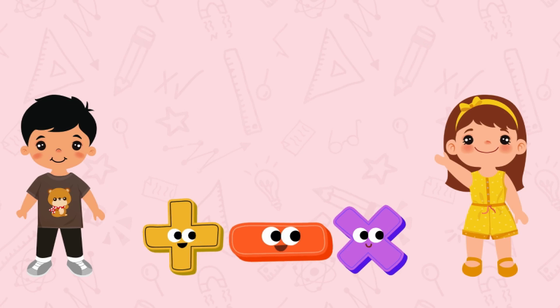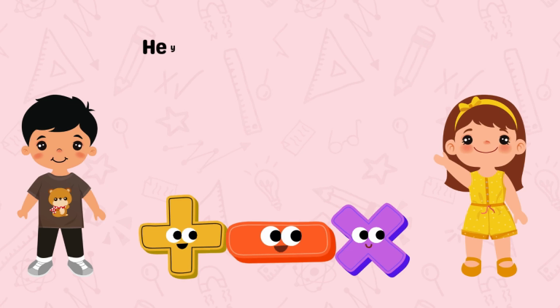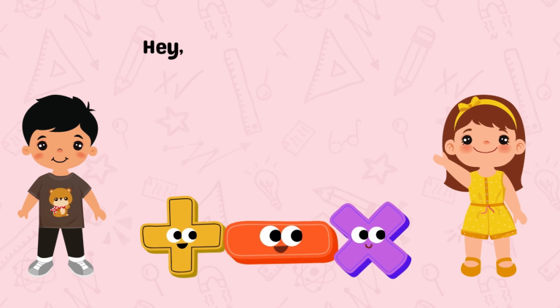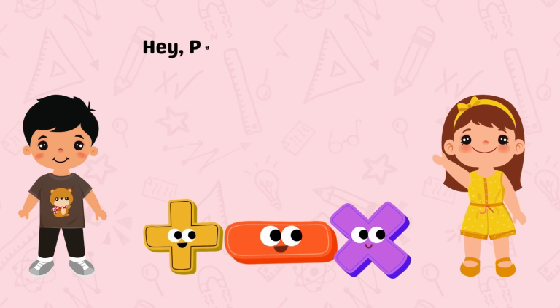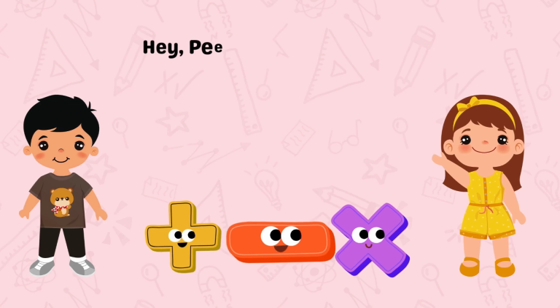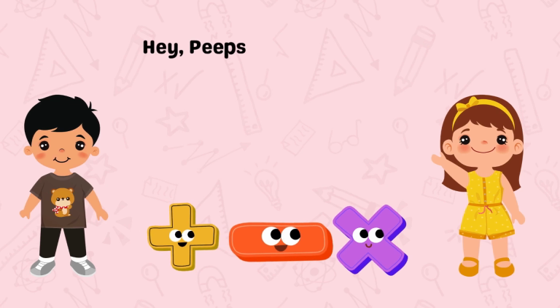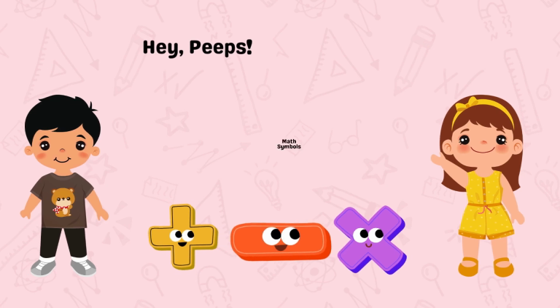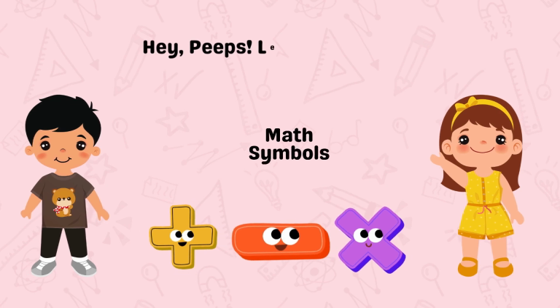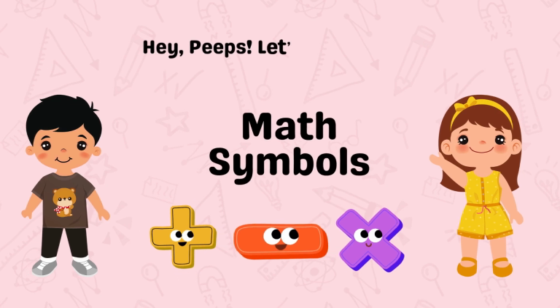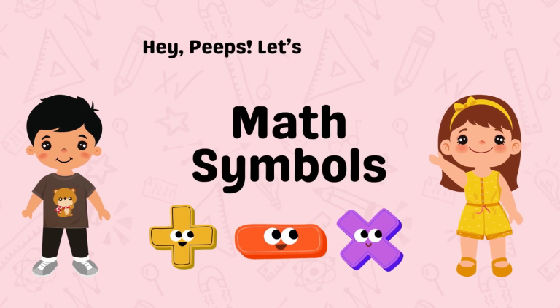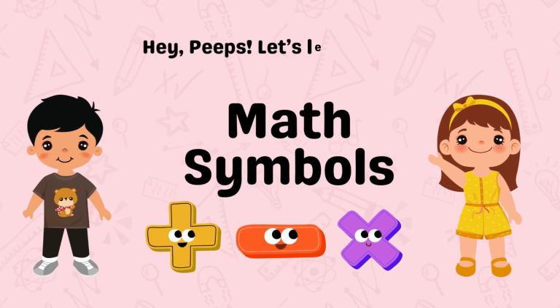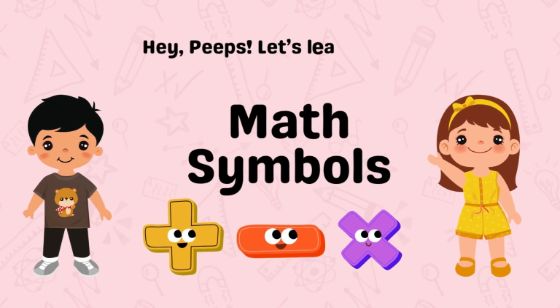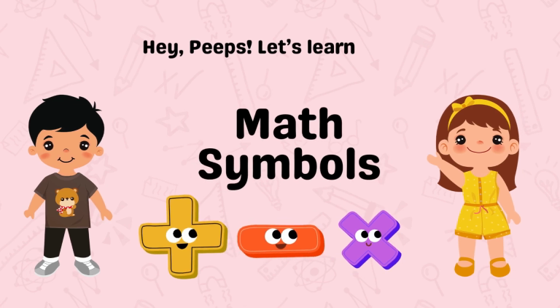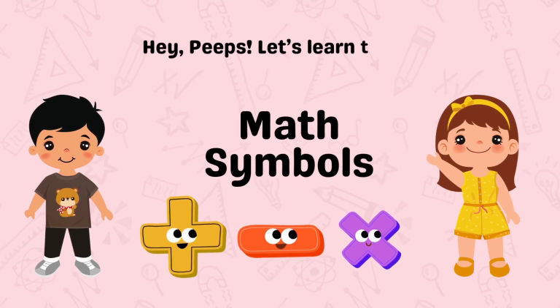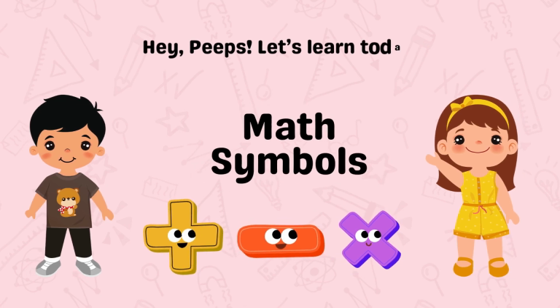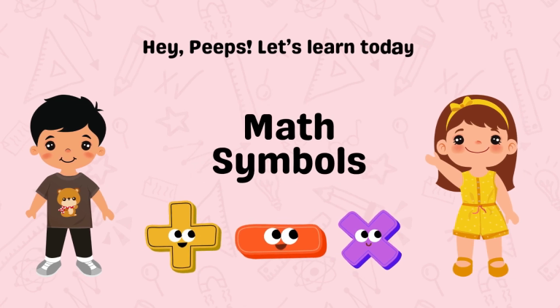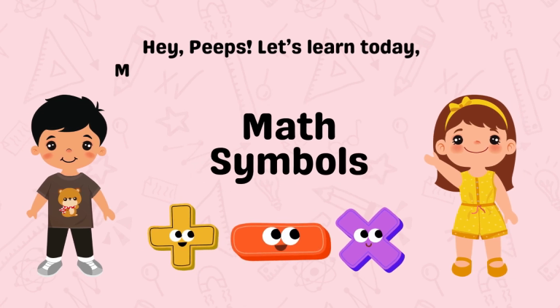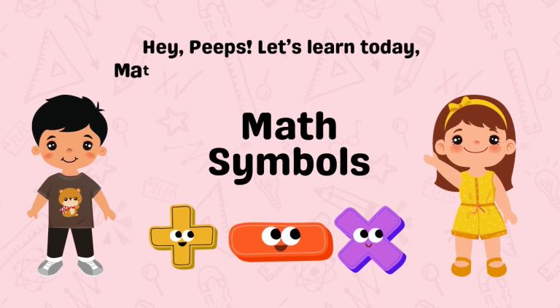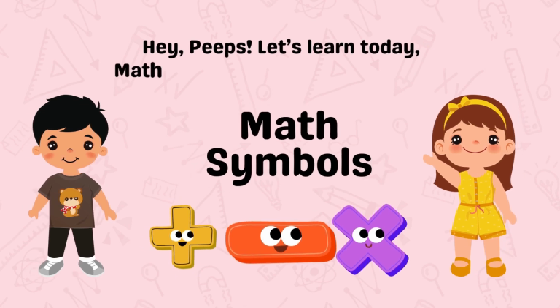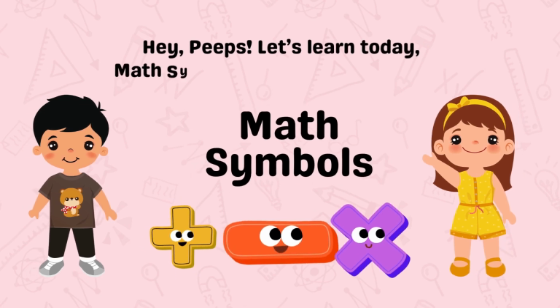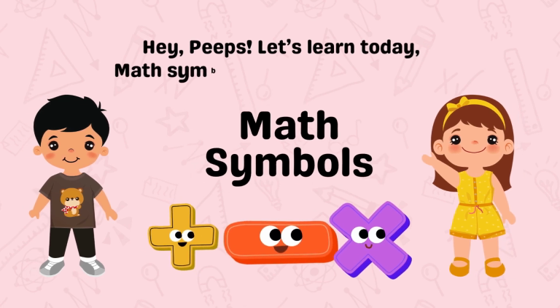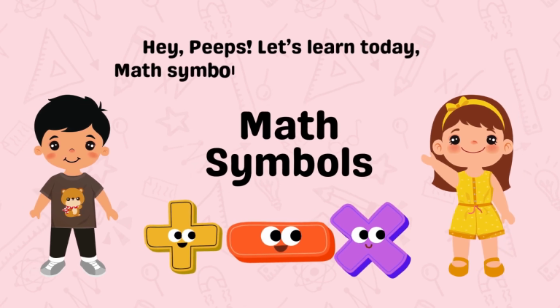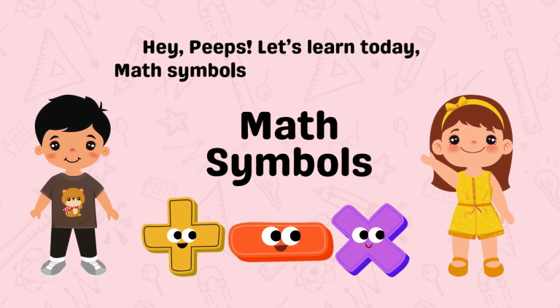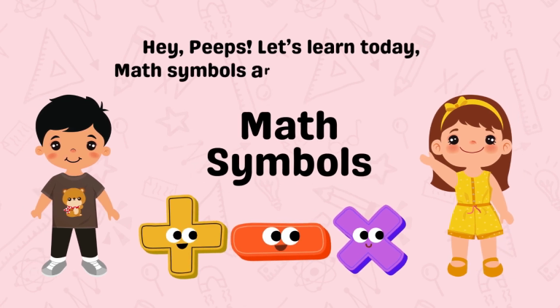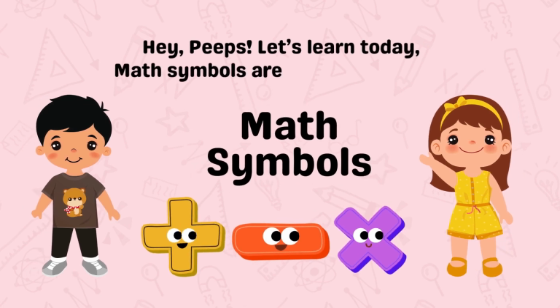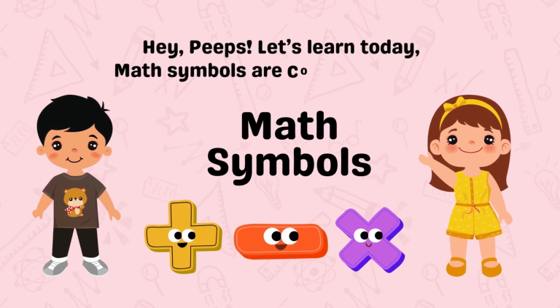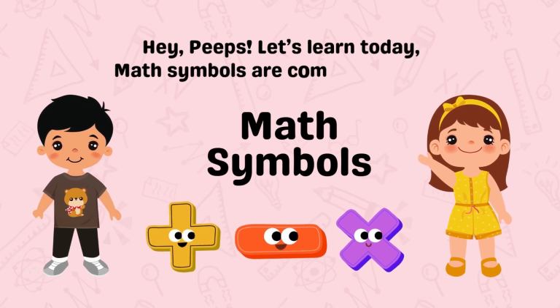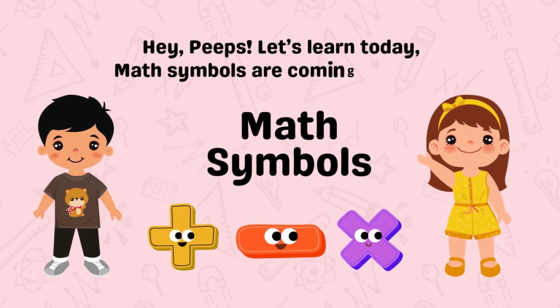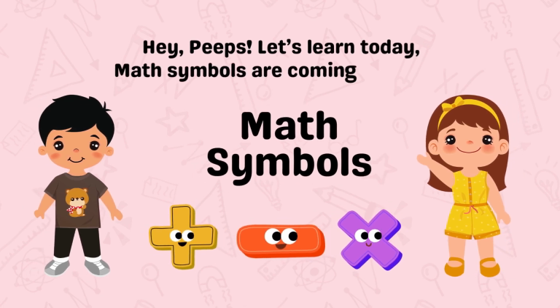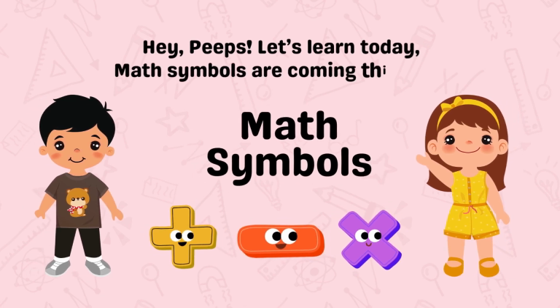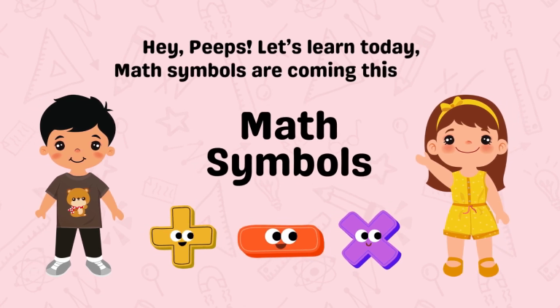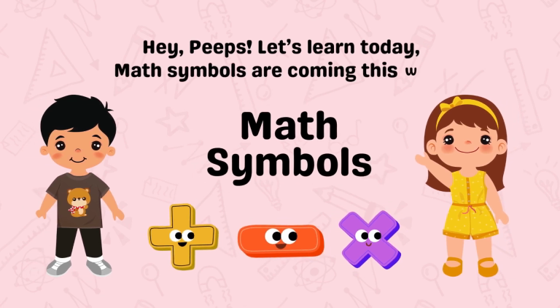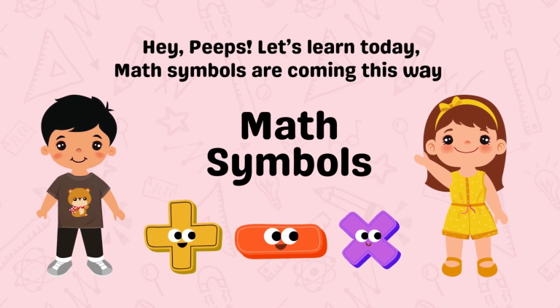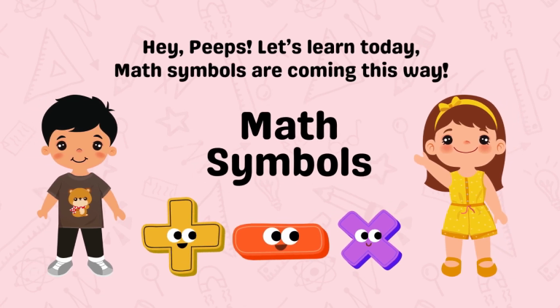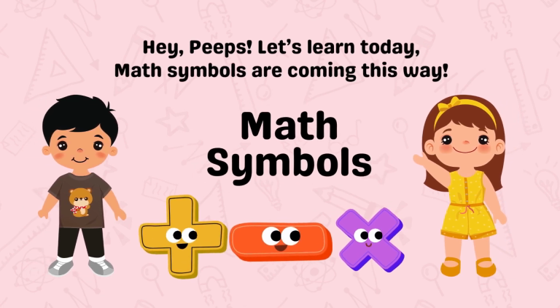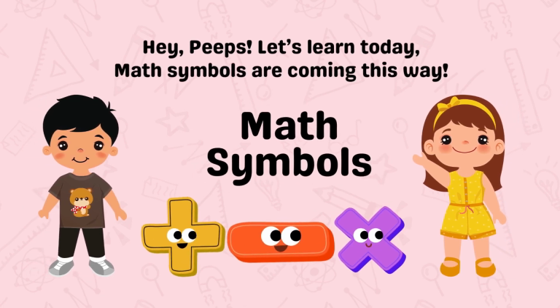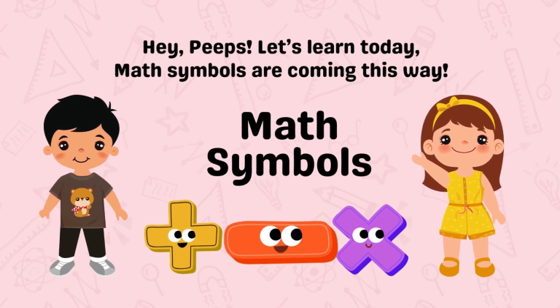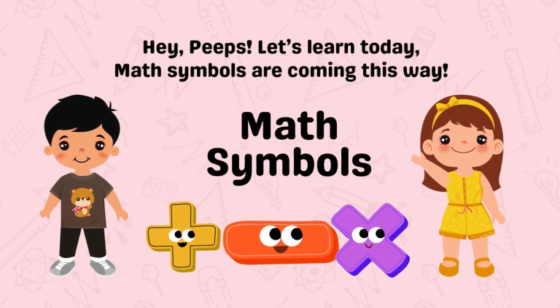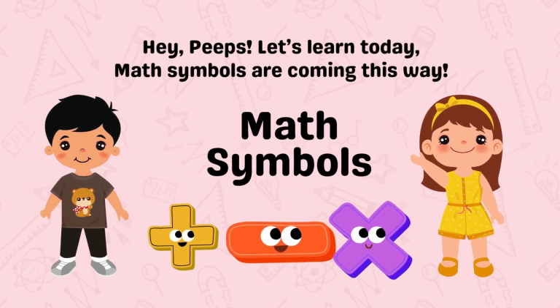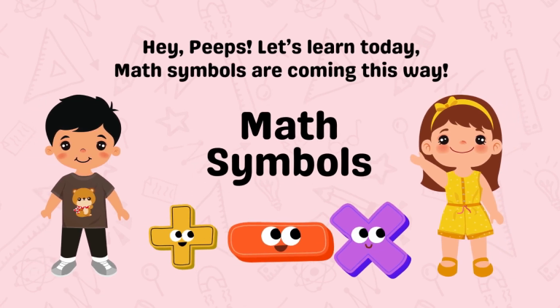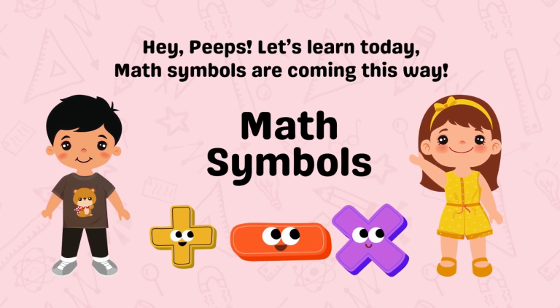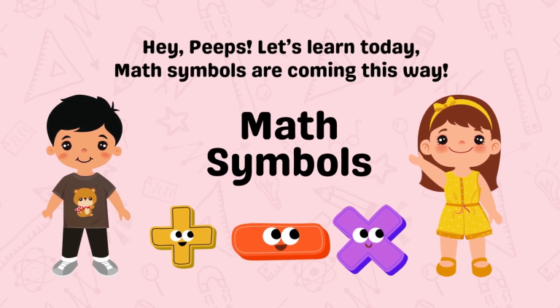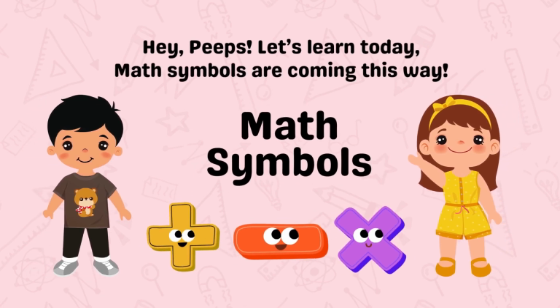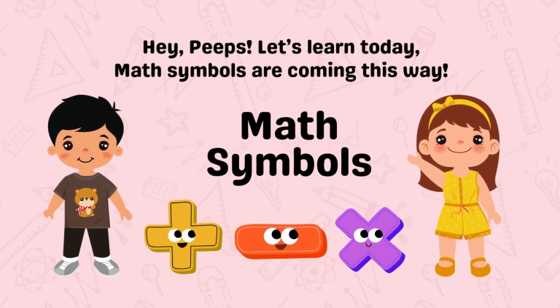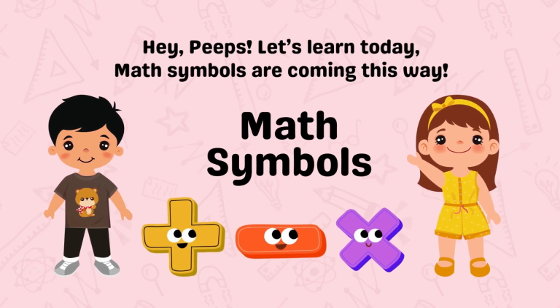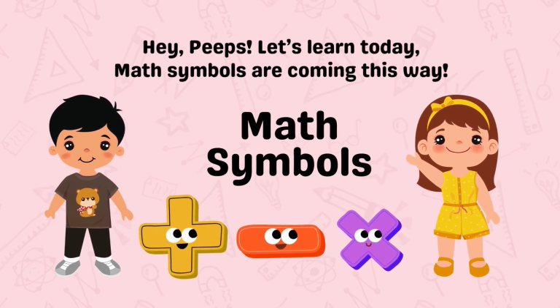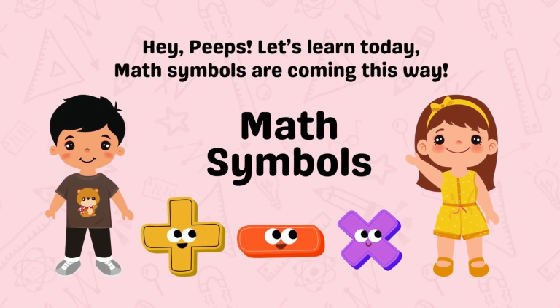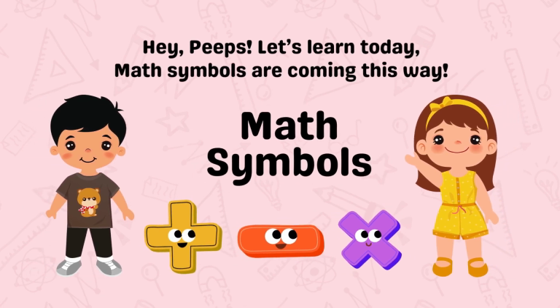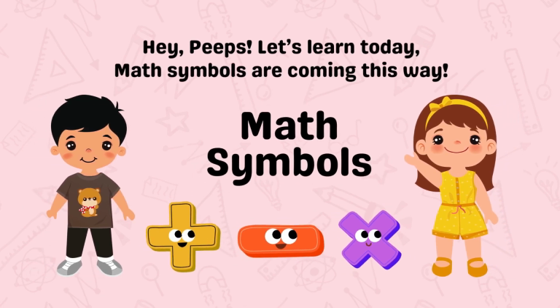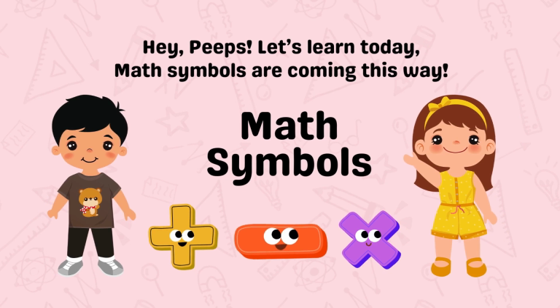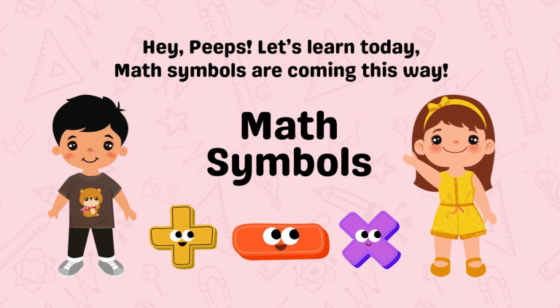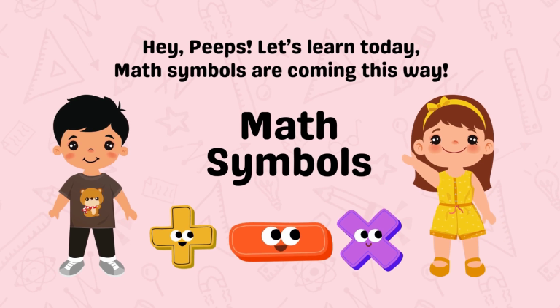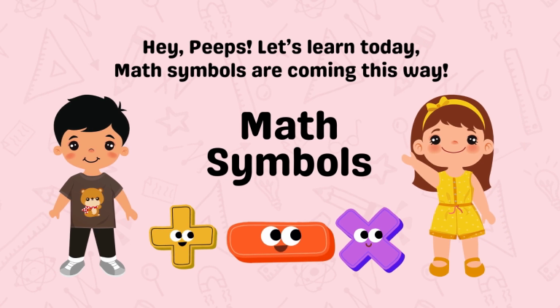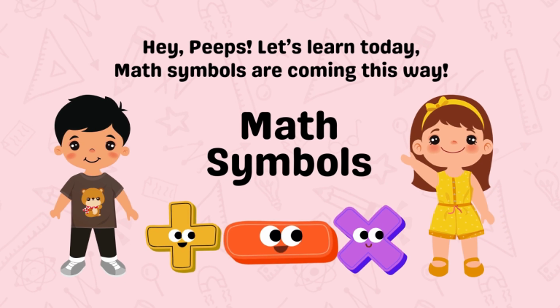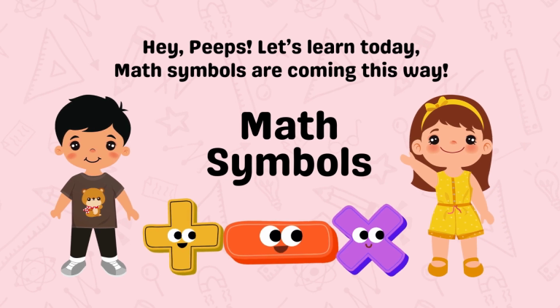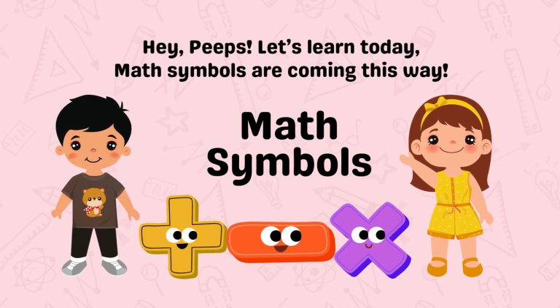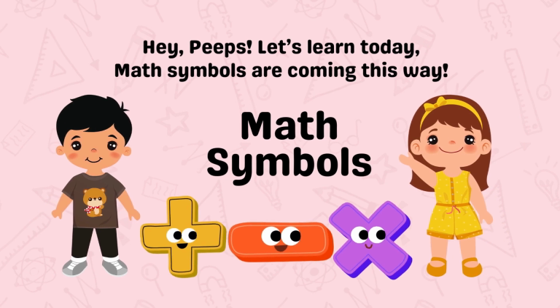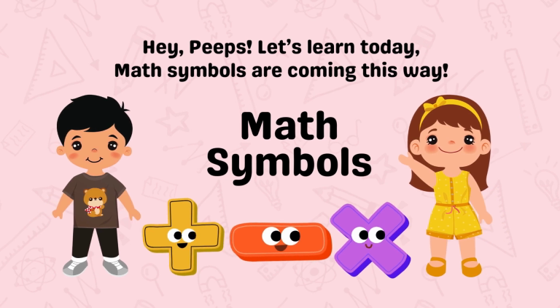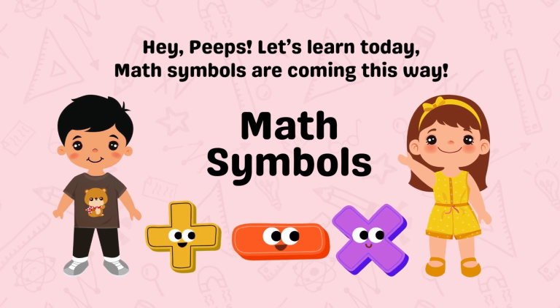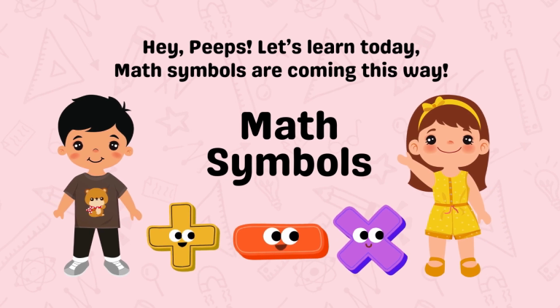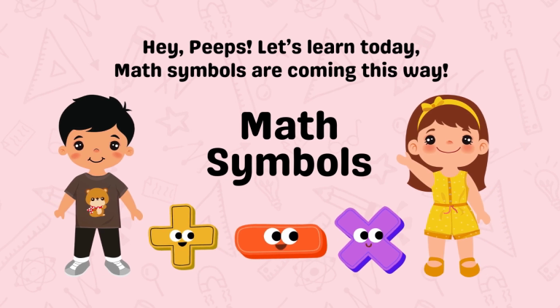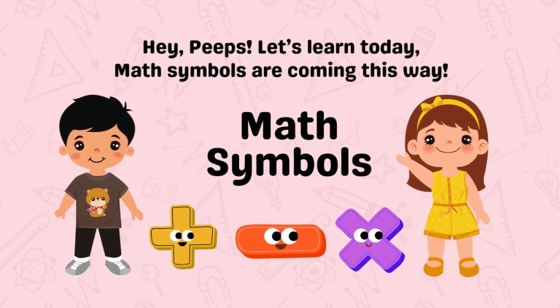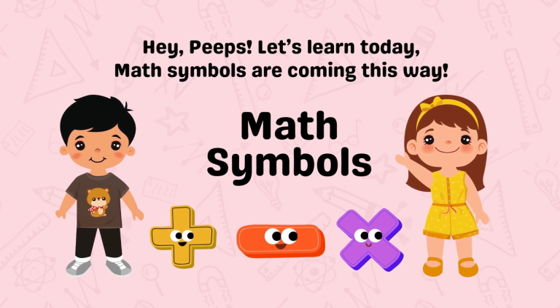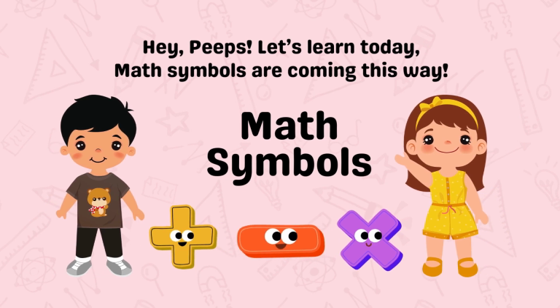Hey peeps, let's learn today. Math symbols are coming this way.